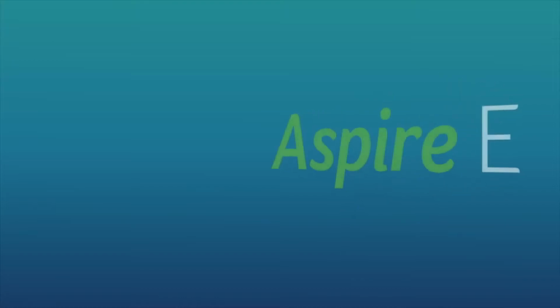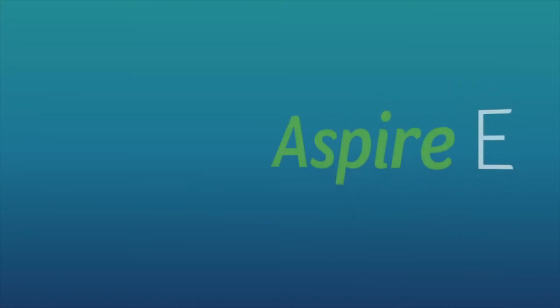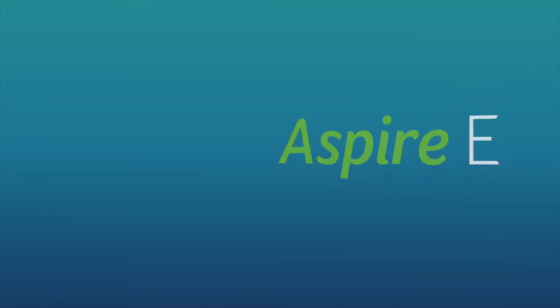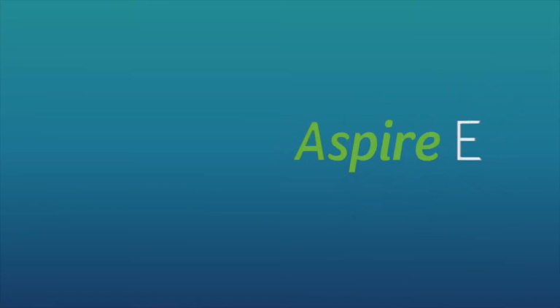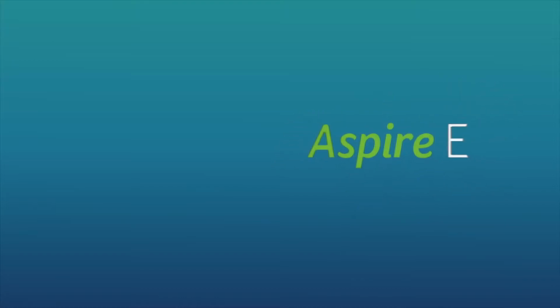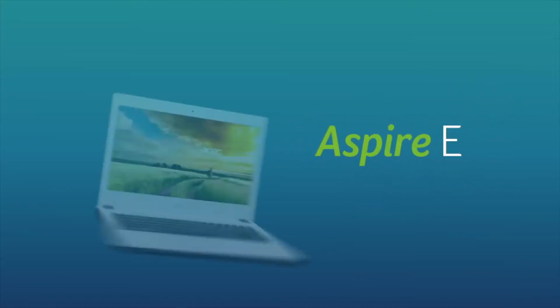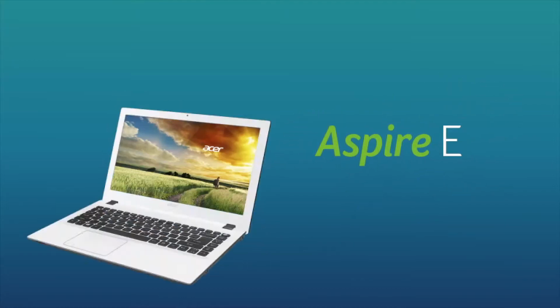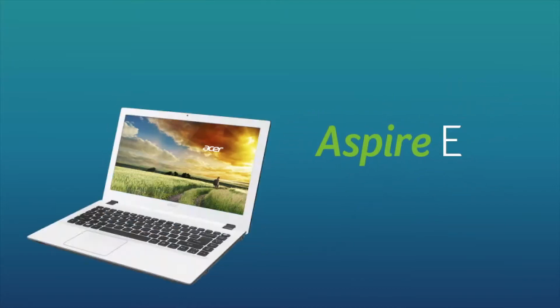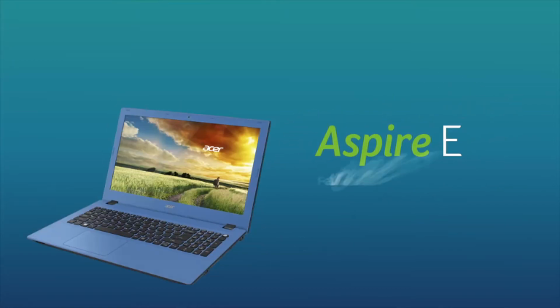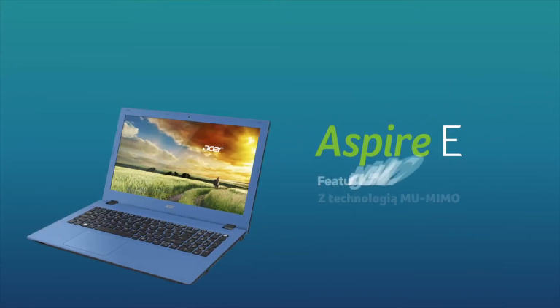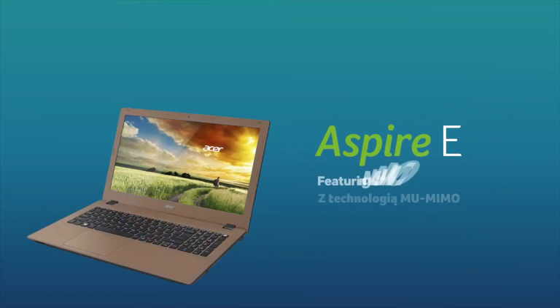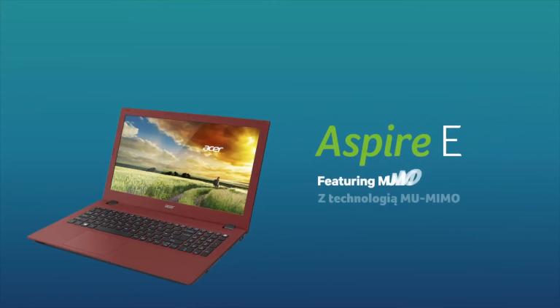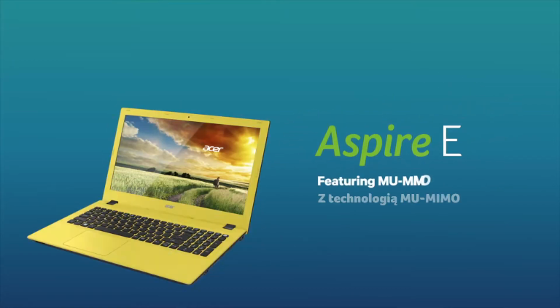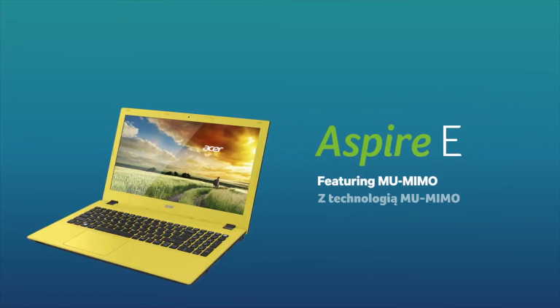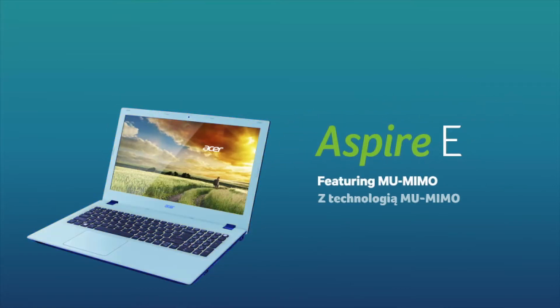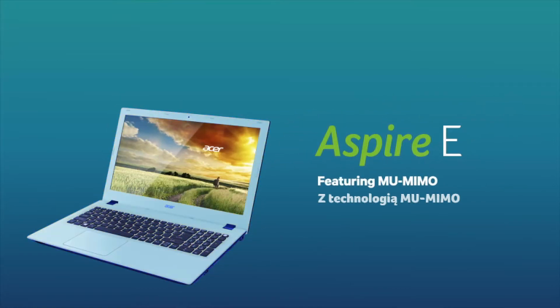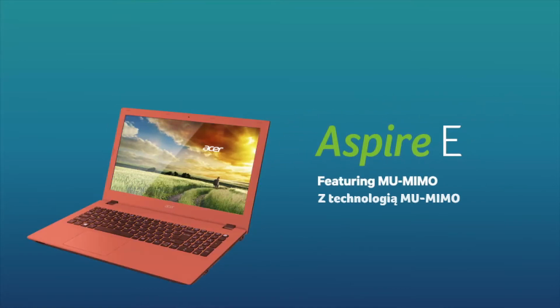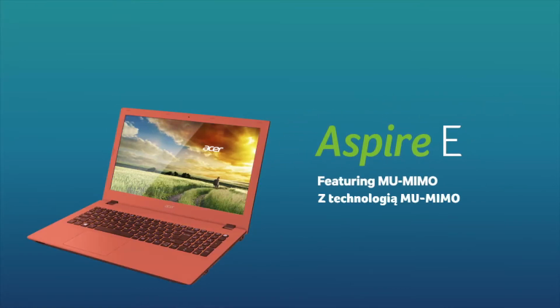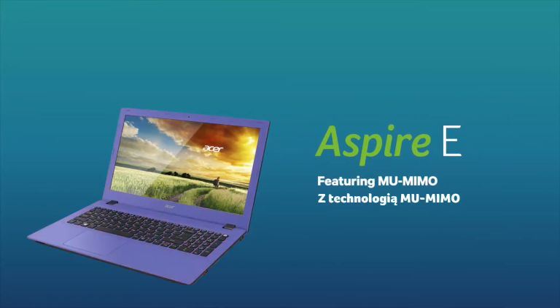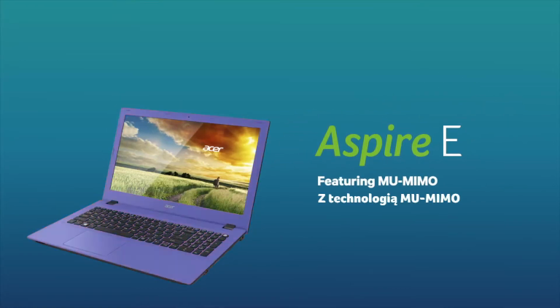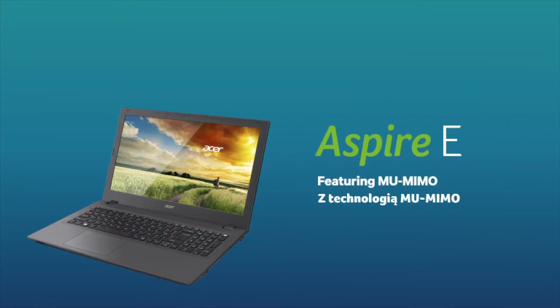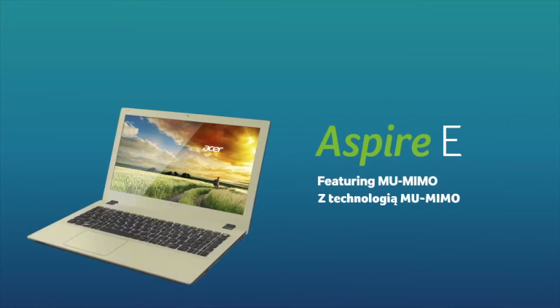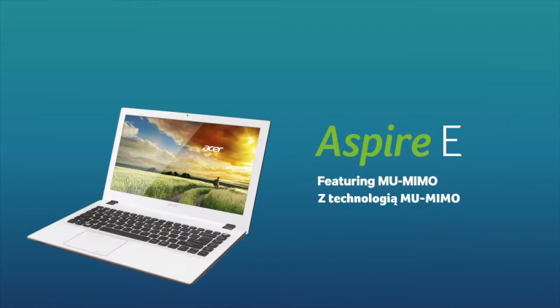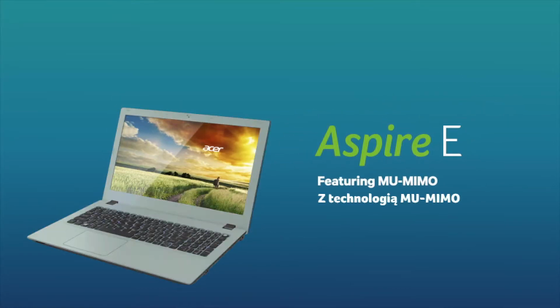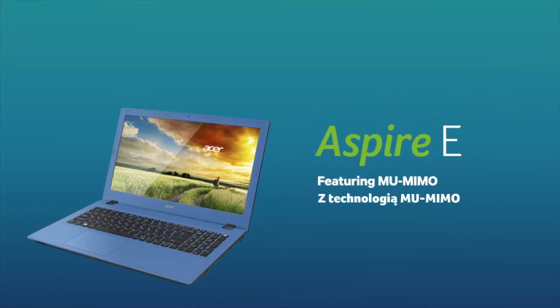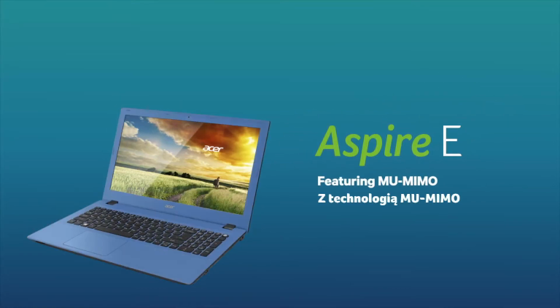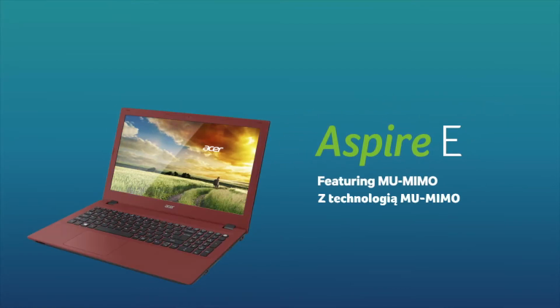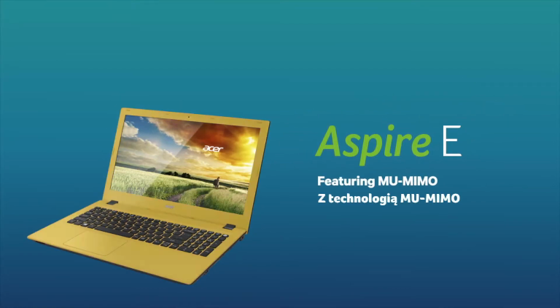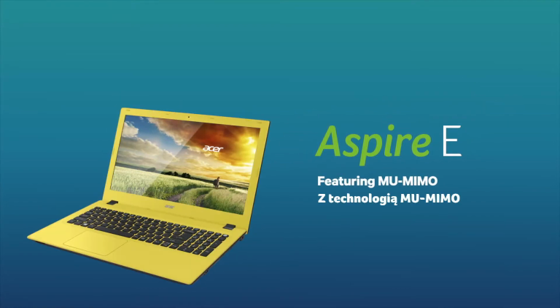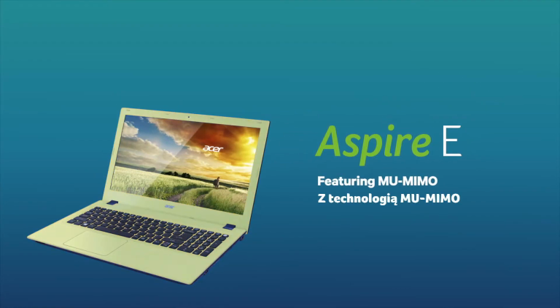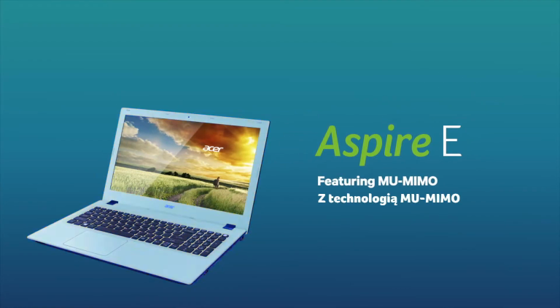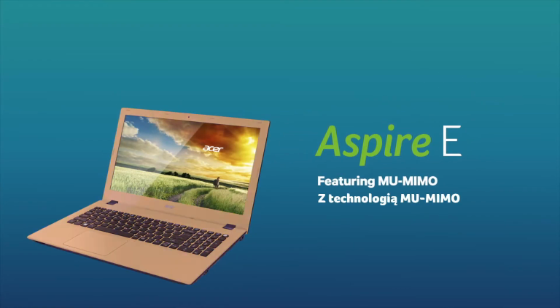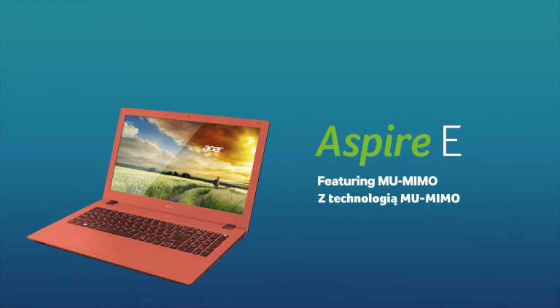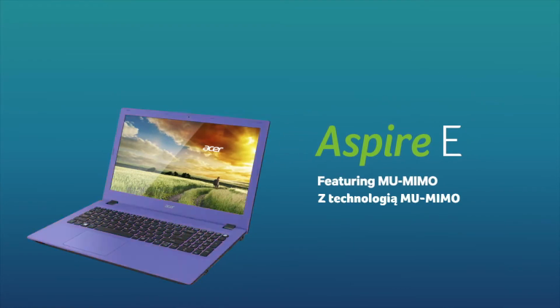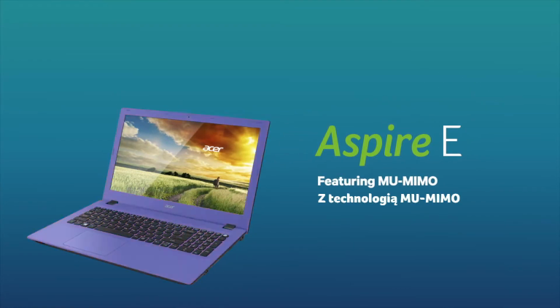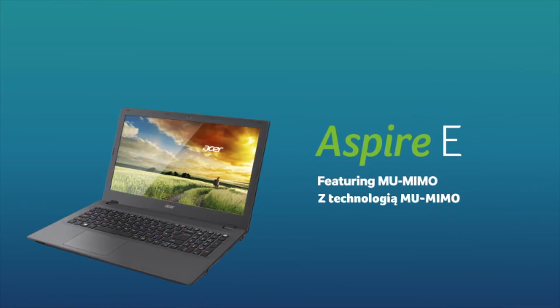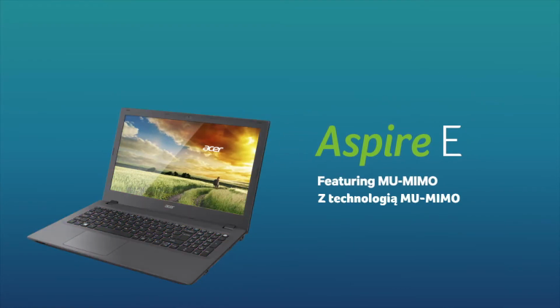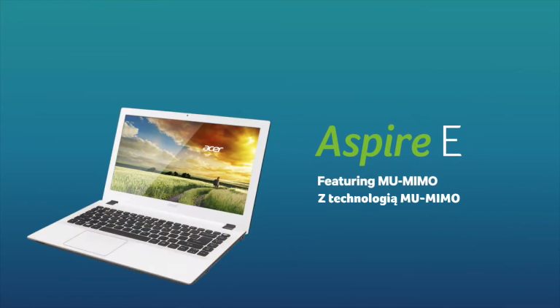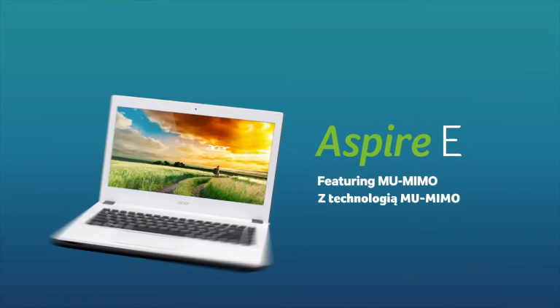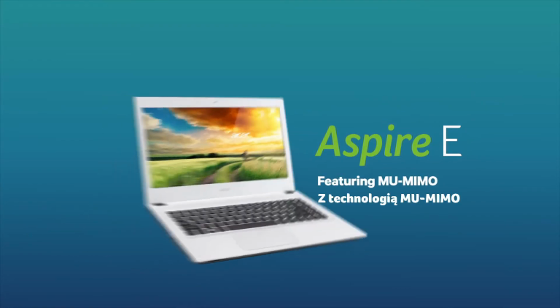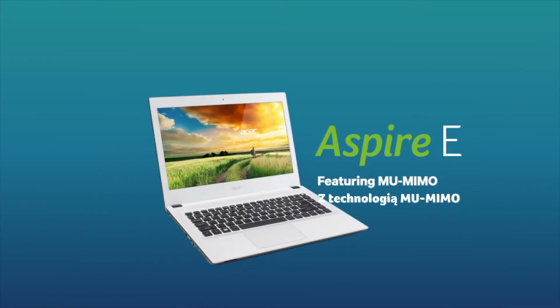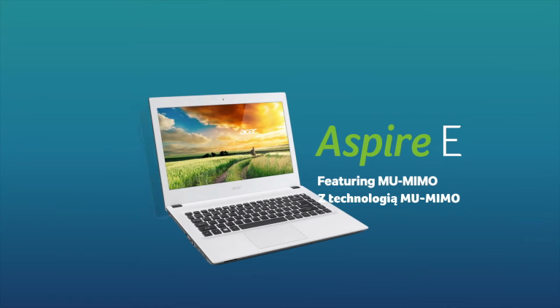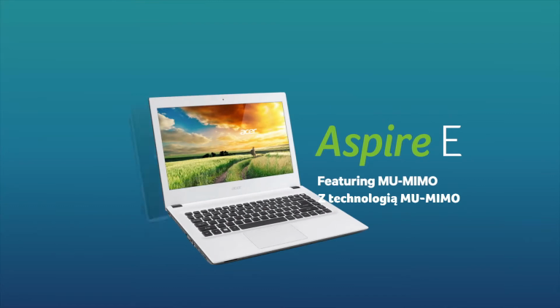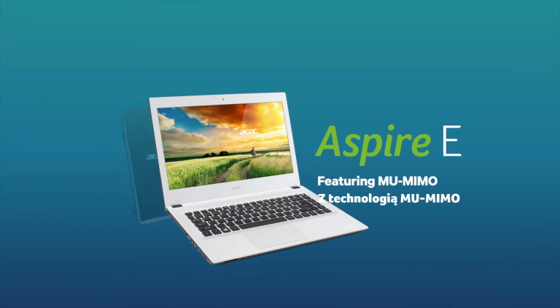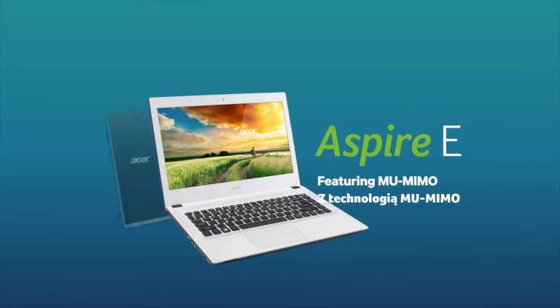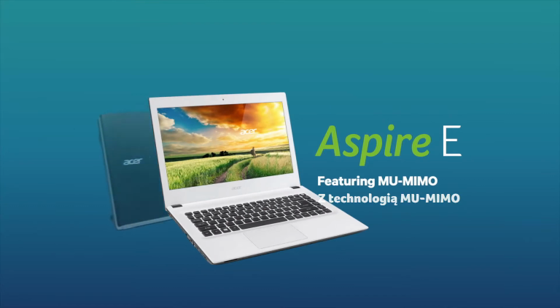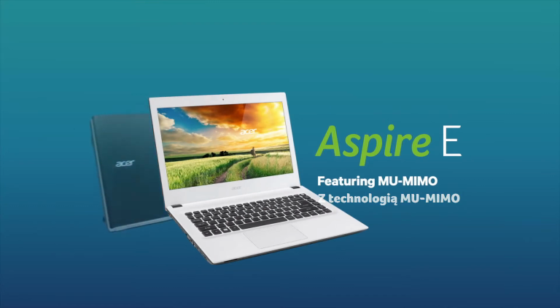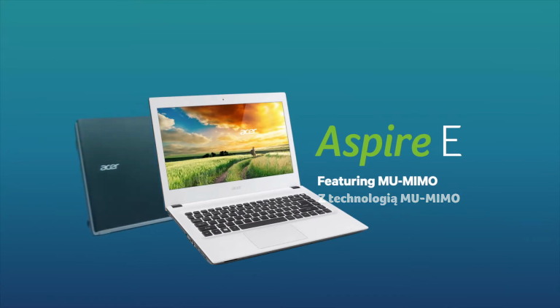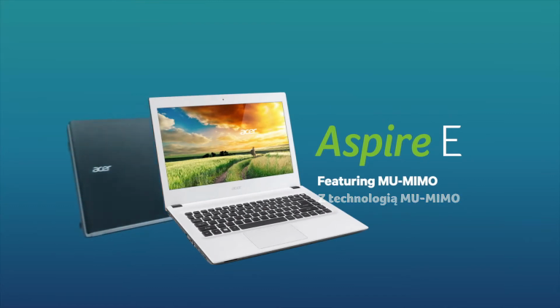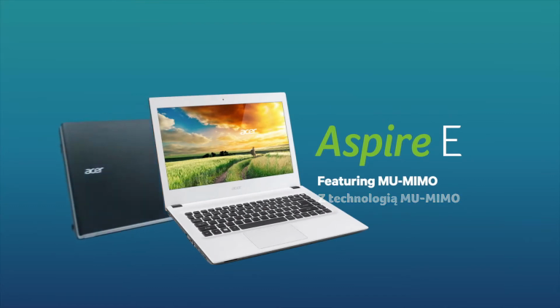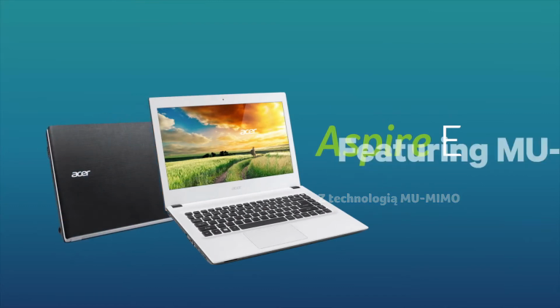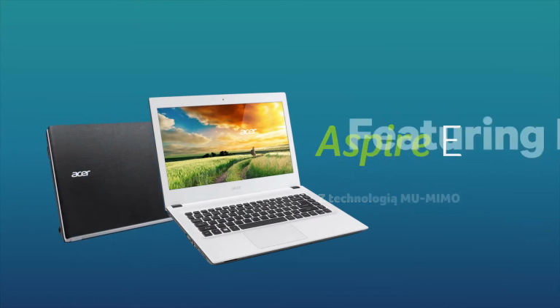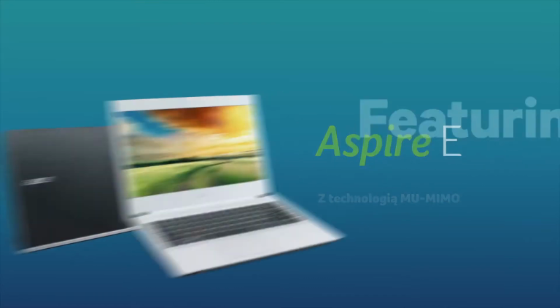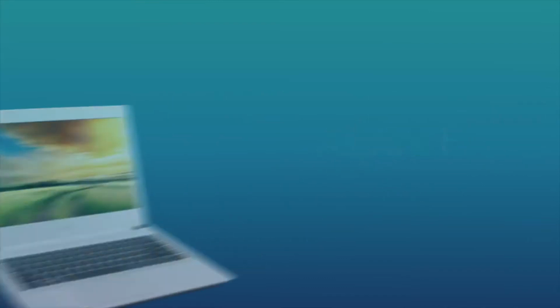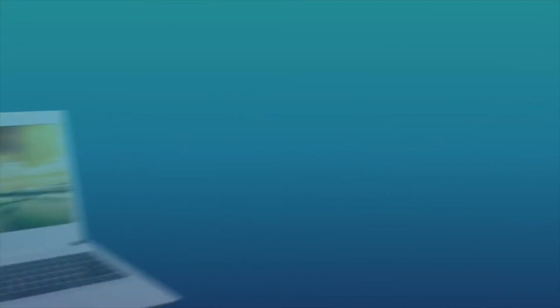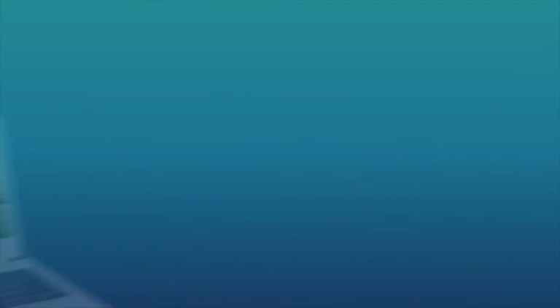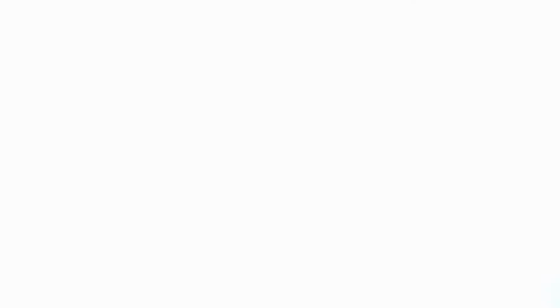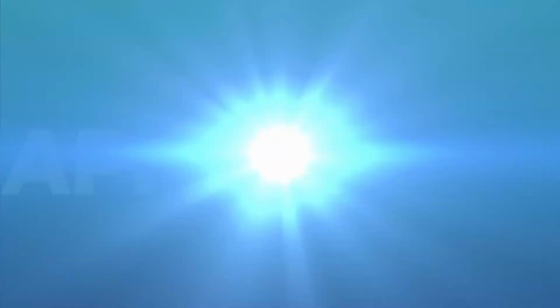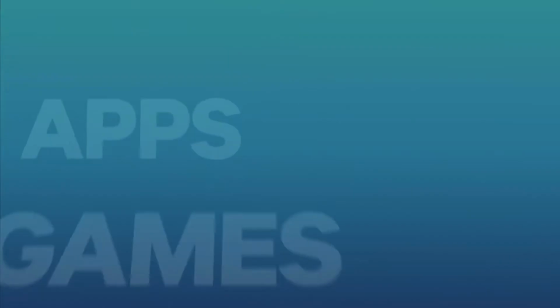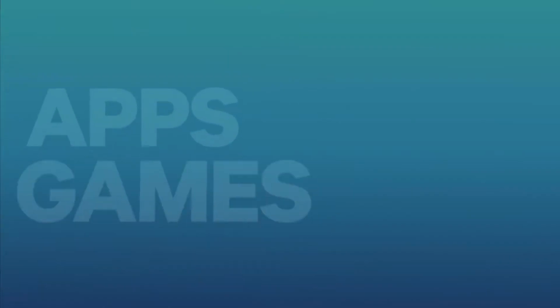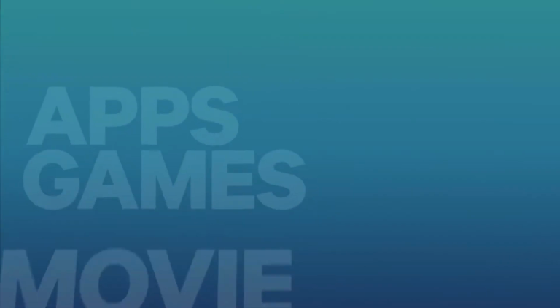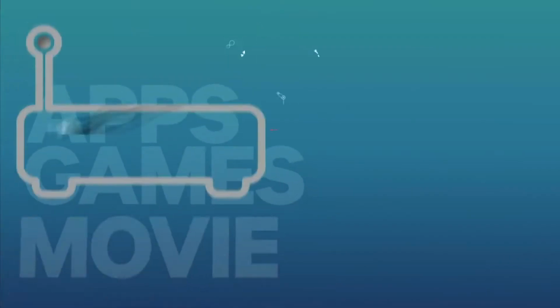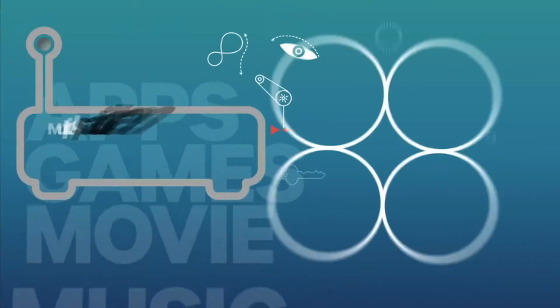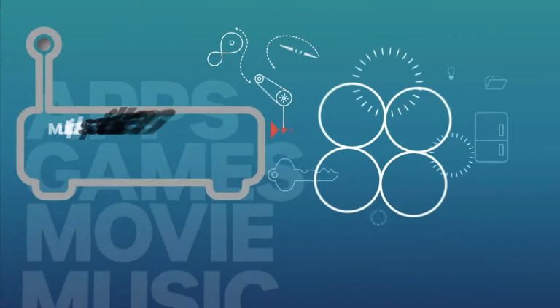Featuring Qualcomm MUFX, the new Acer Aspire E-Series holds your key to drive in the new wireless fast lane.